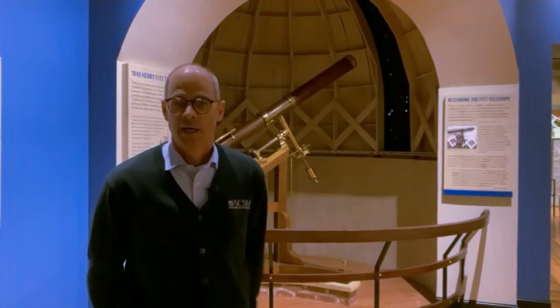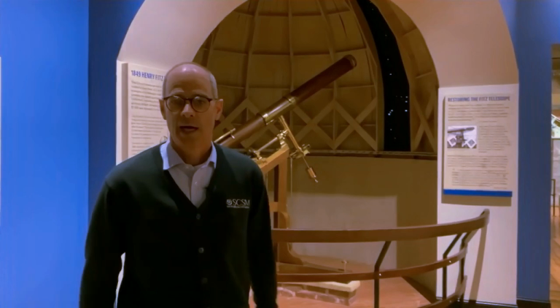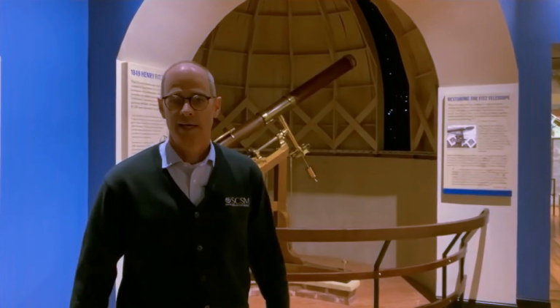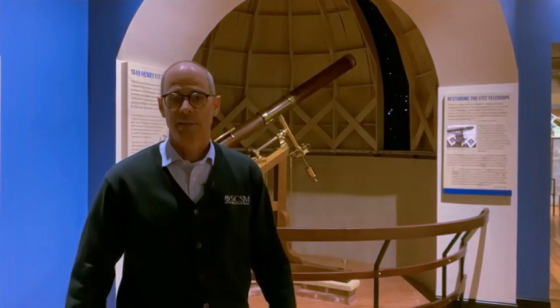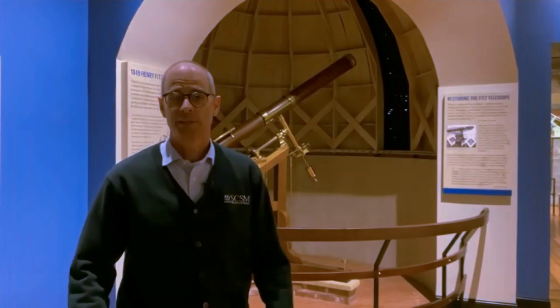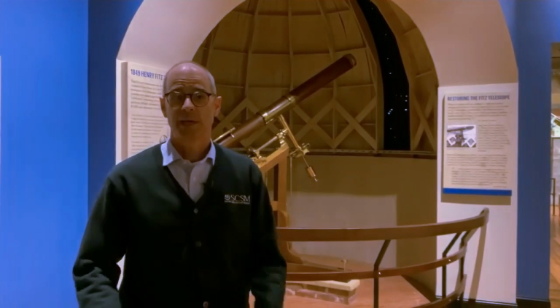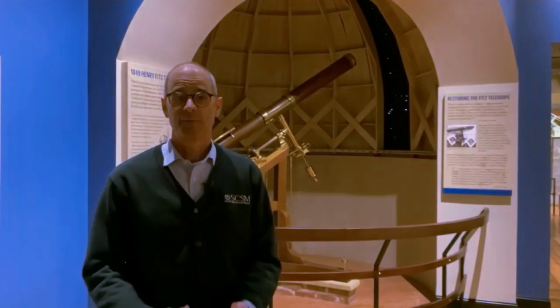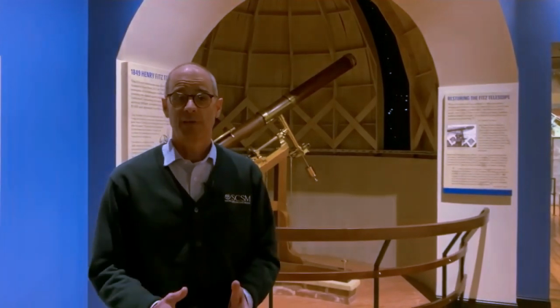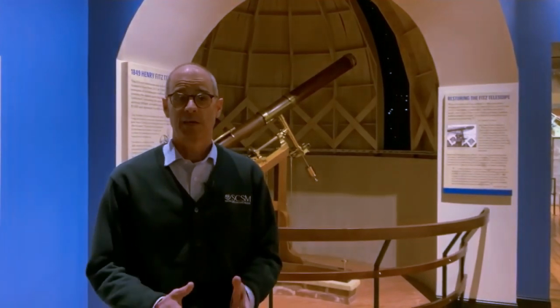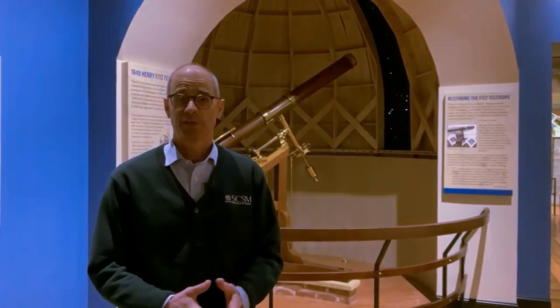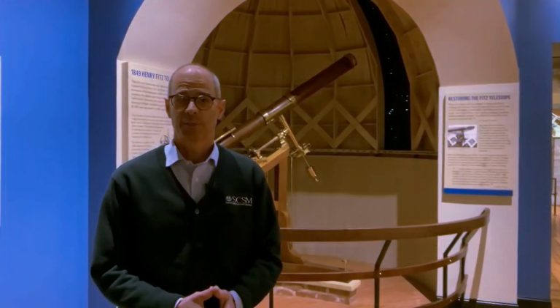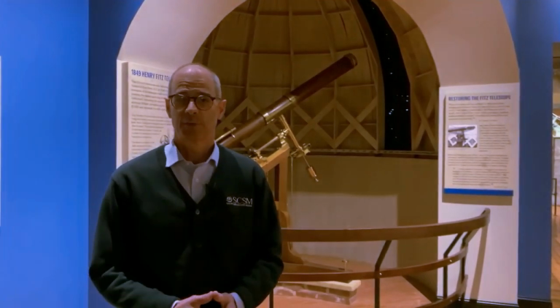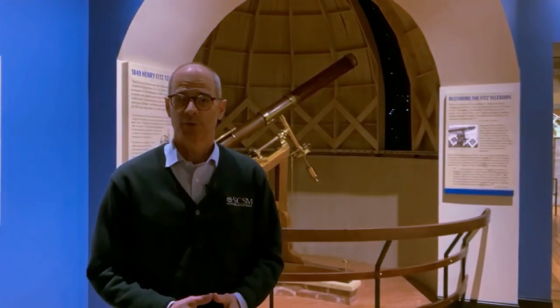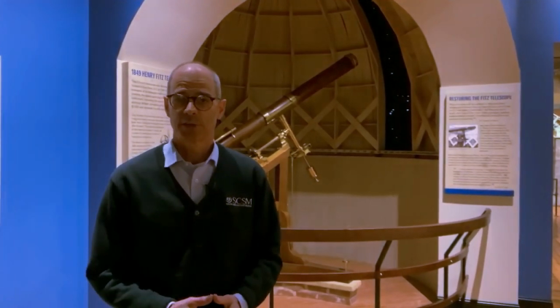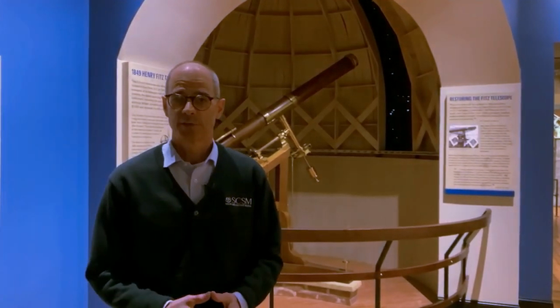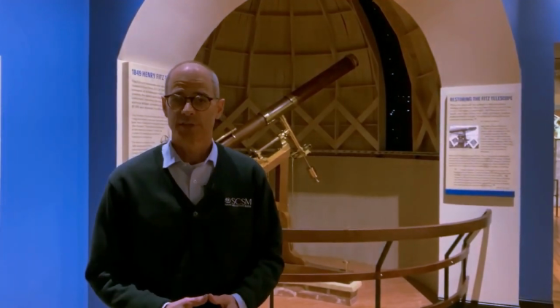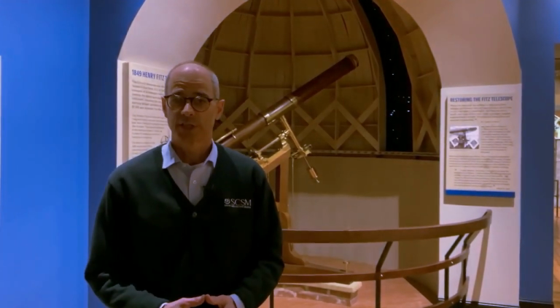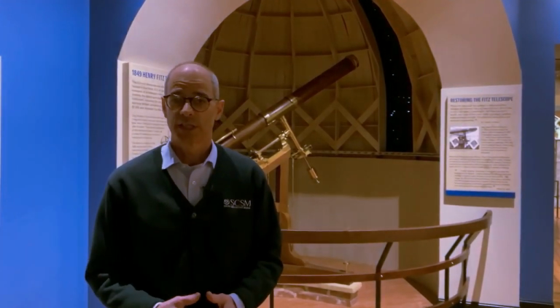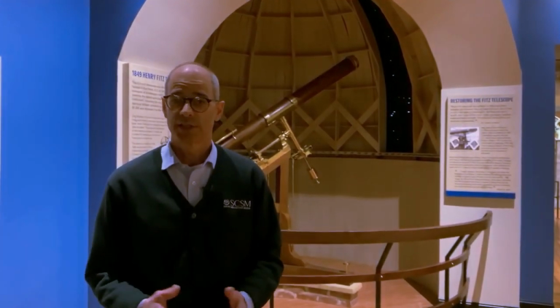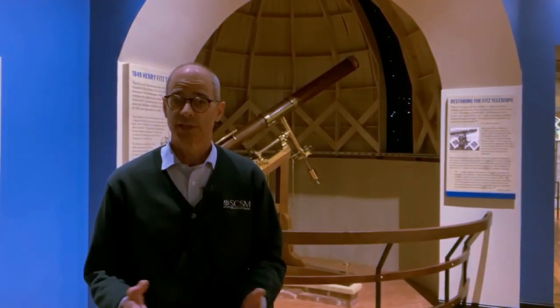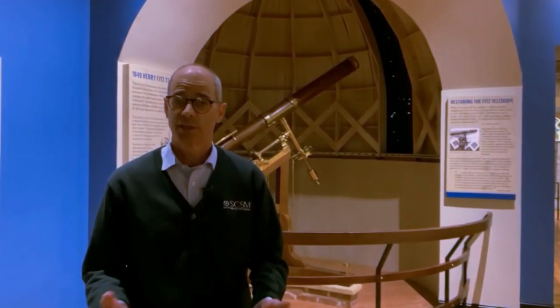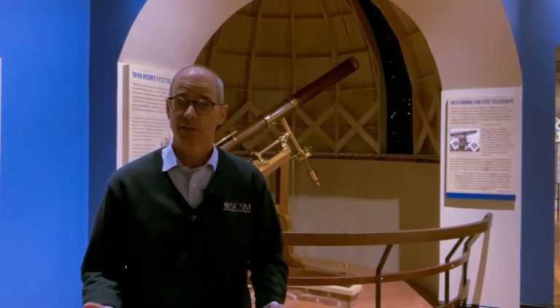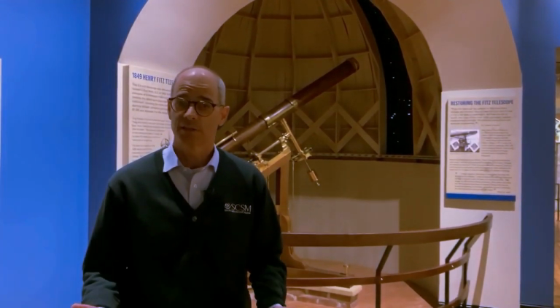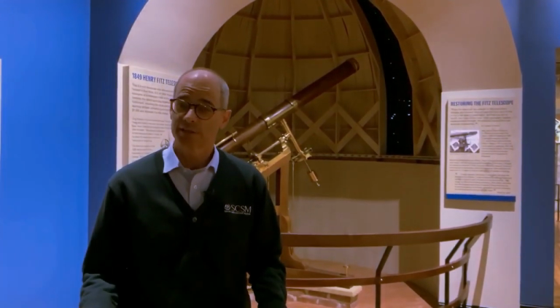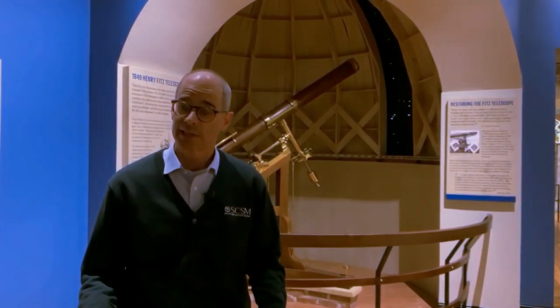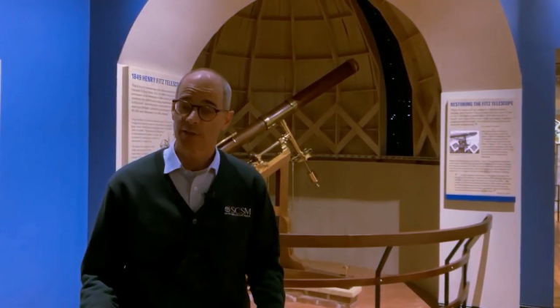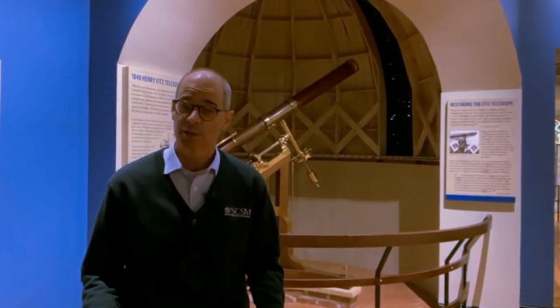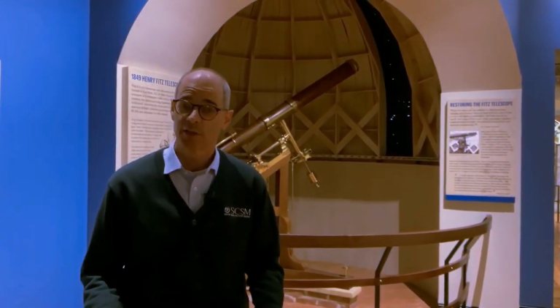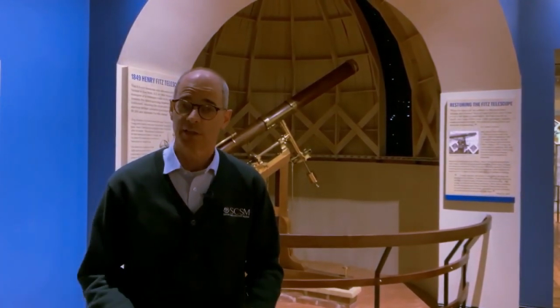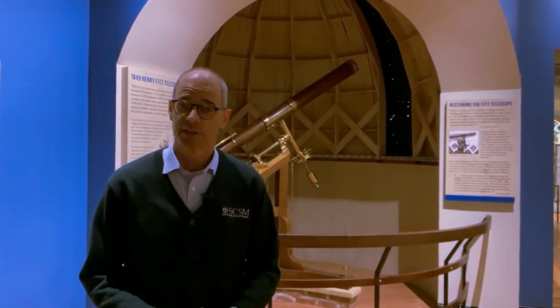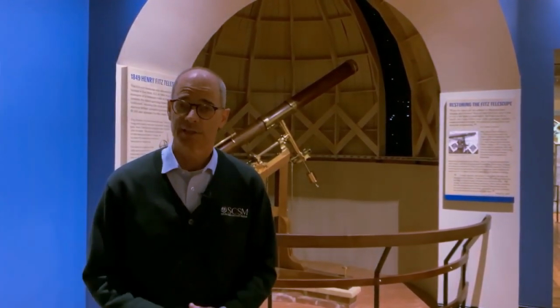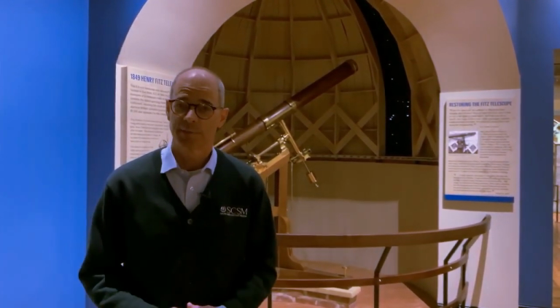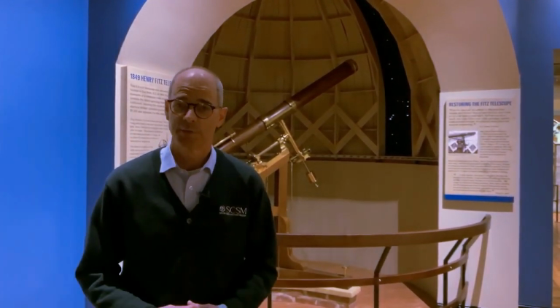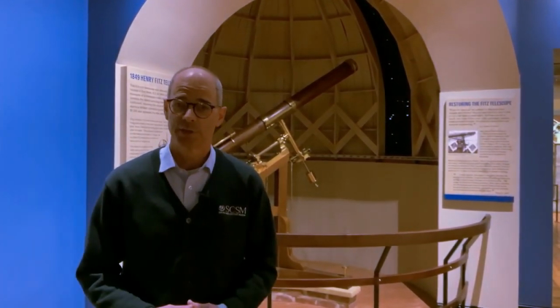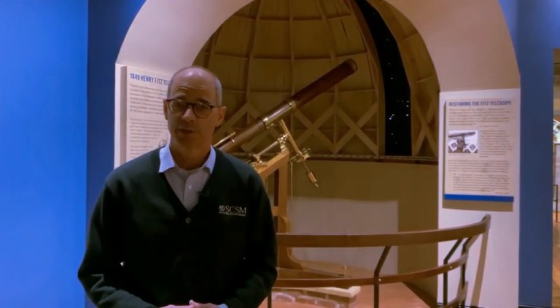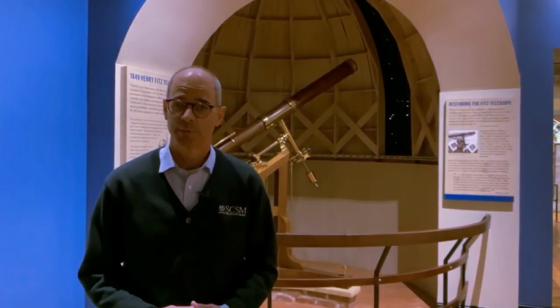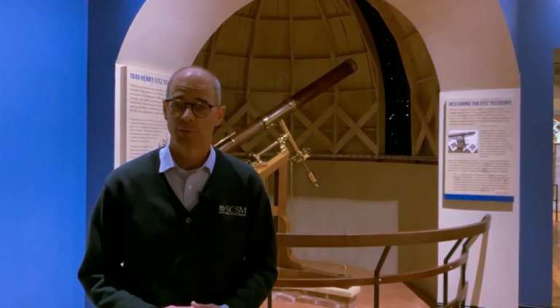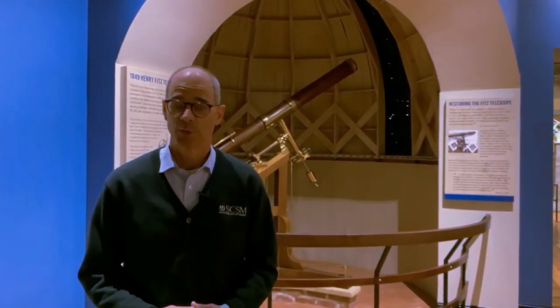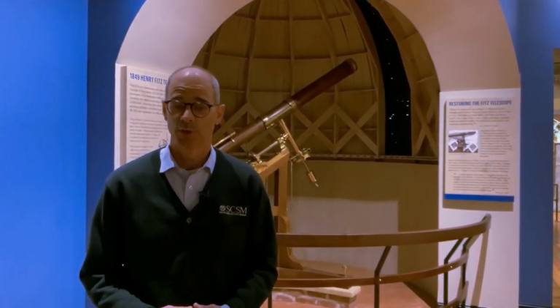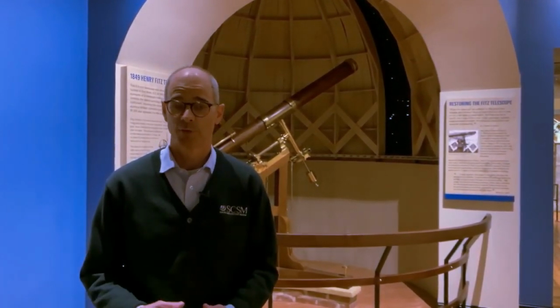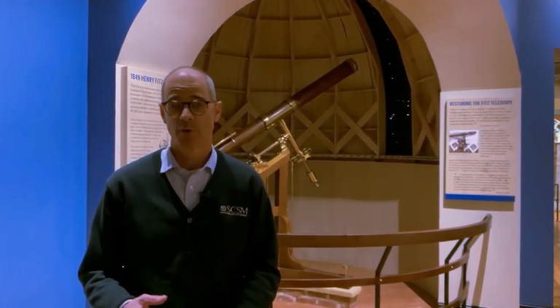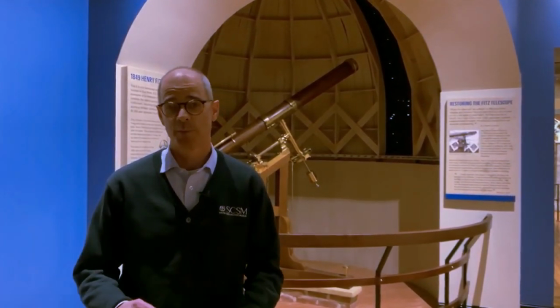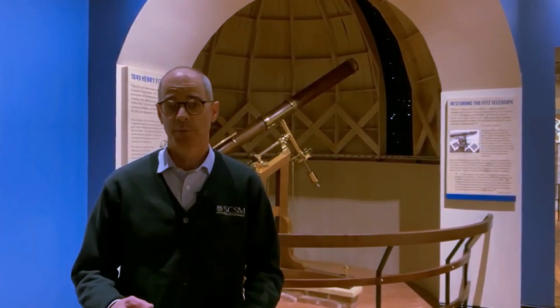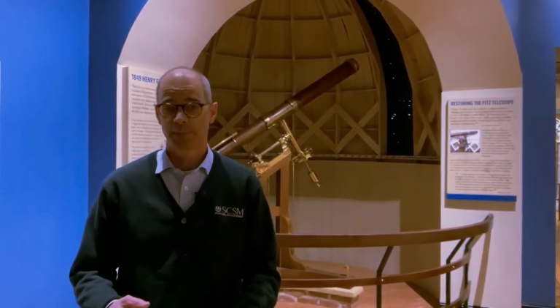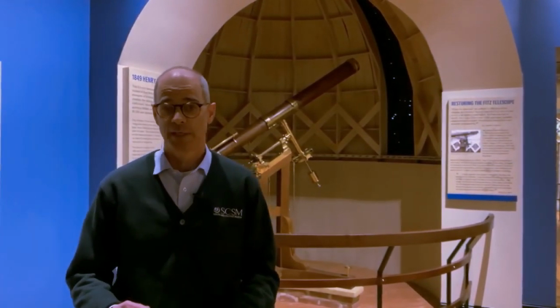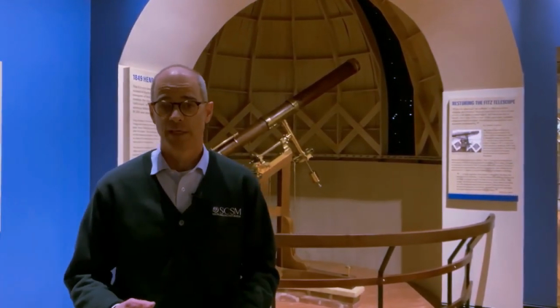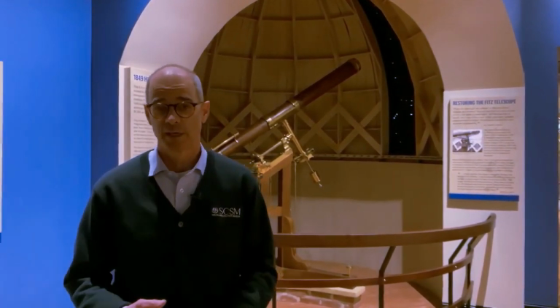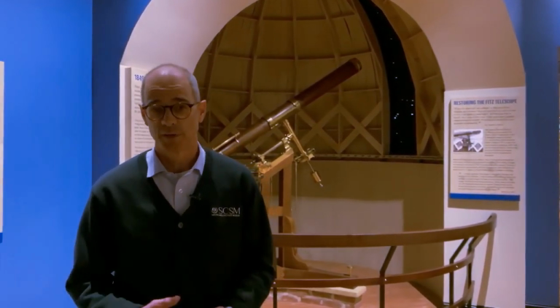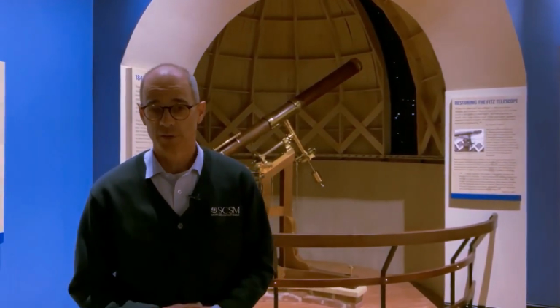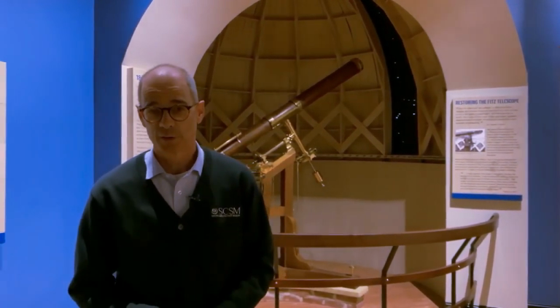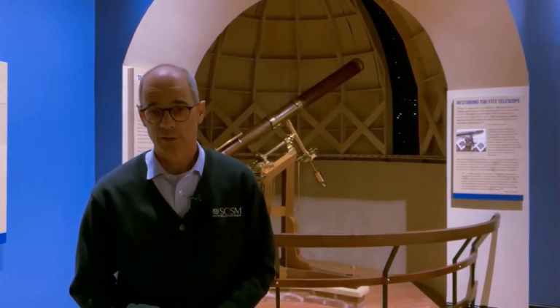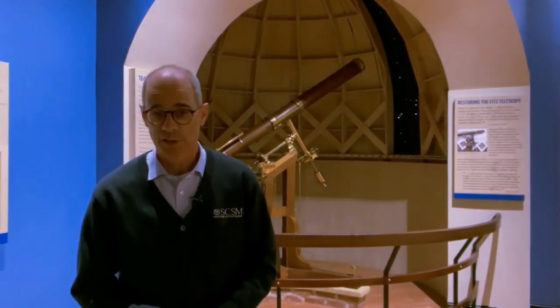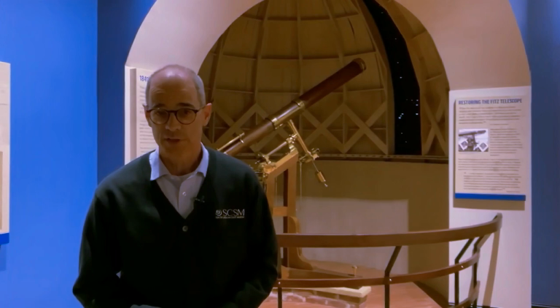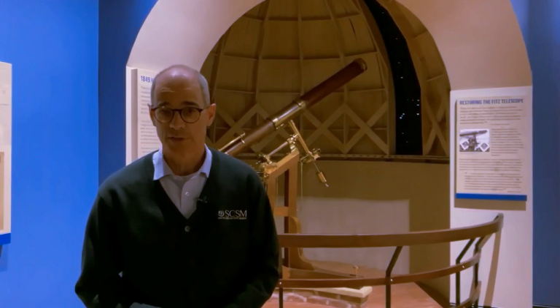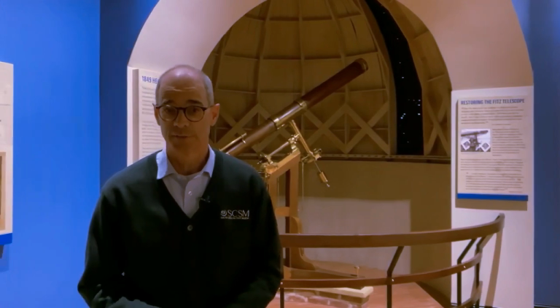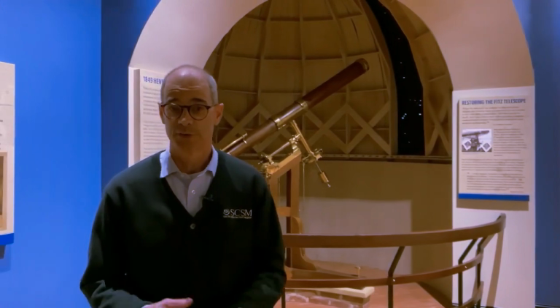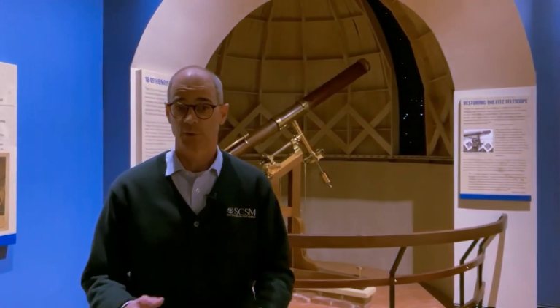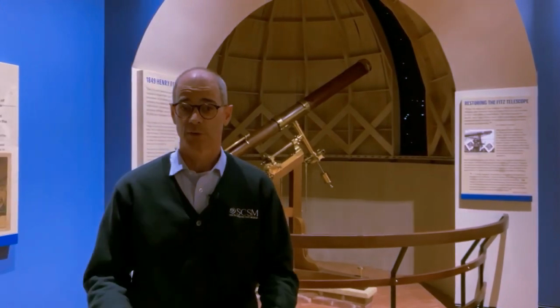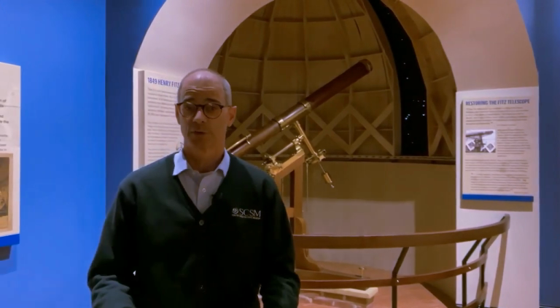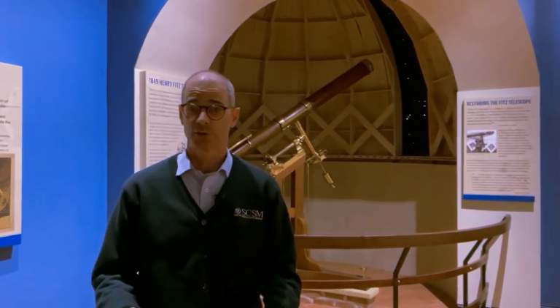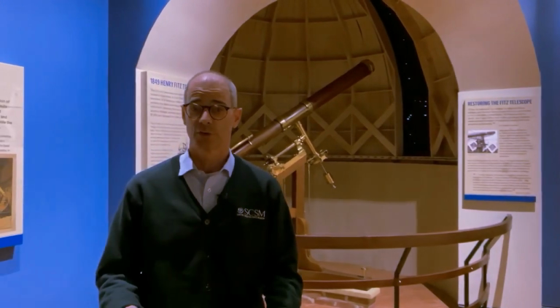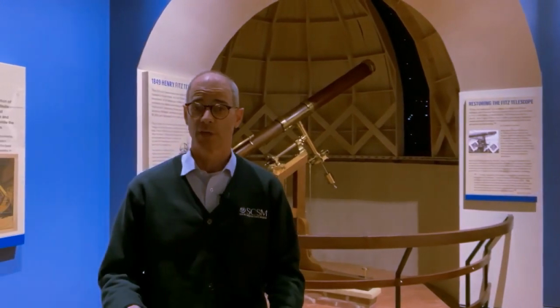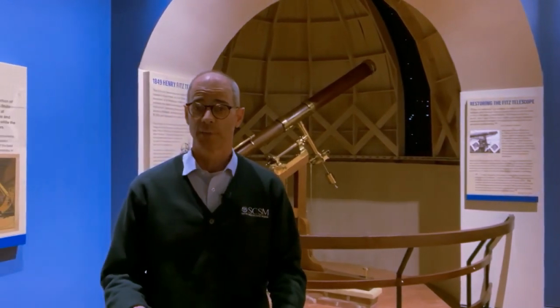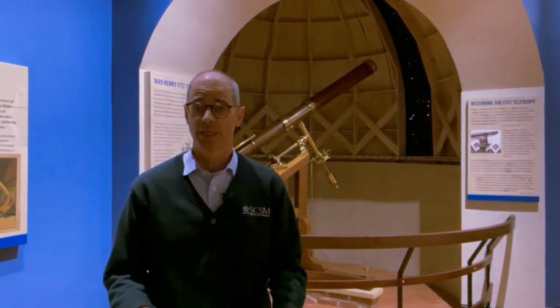Hi, I'm Tom Falvey. I'm the Director of Education here at the South Carolina State Museum, and we're in the Robert B. Ariel Collection of Historical Astronomy.